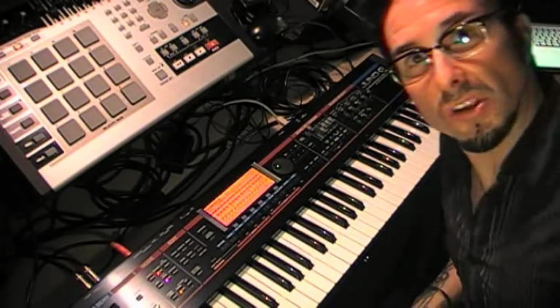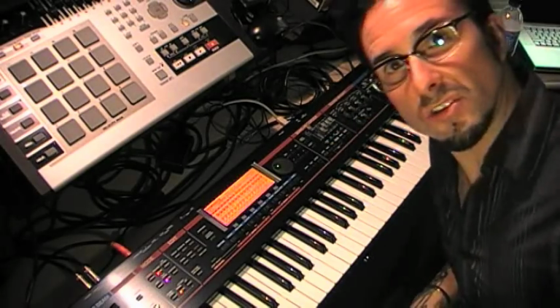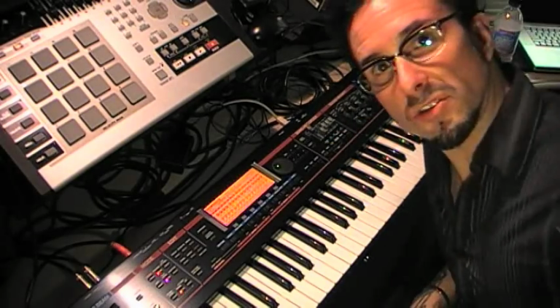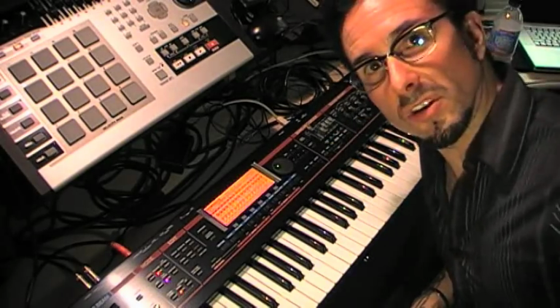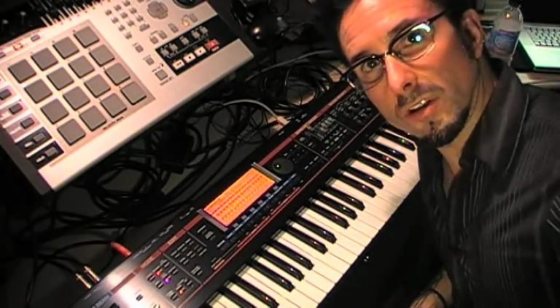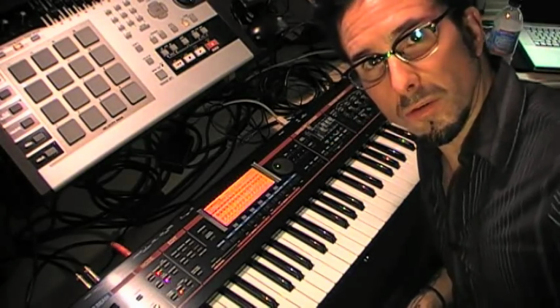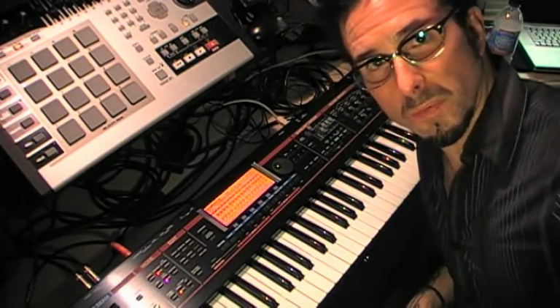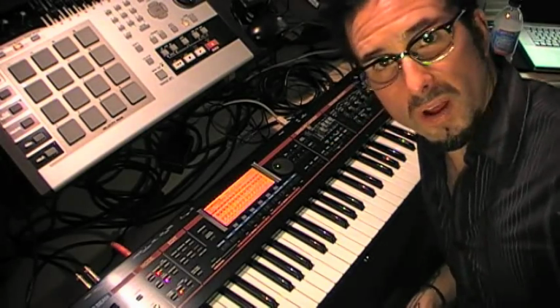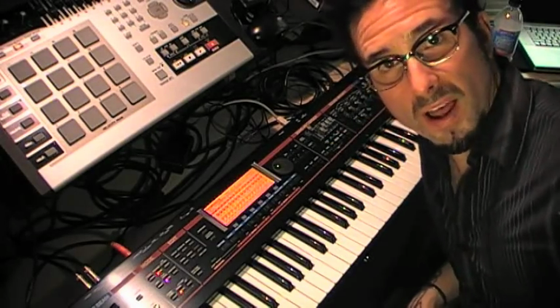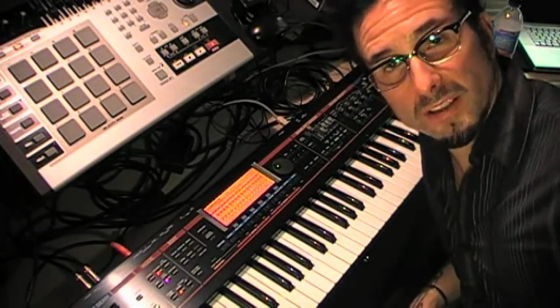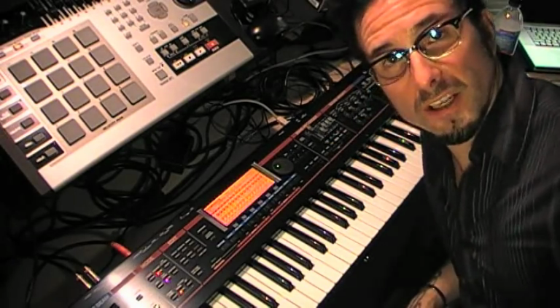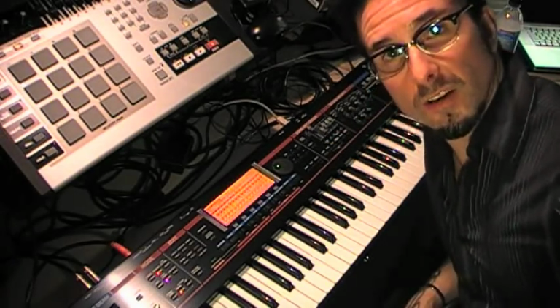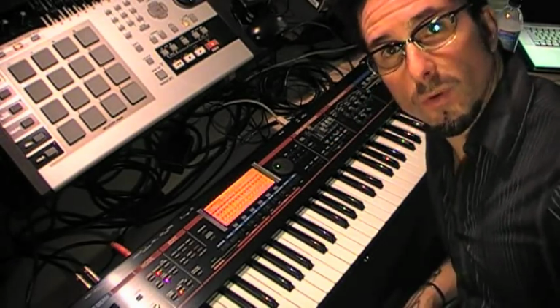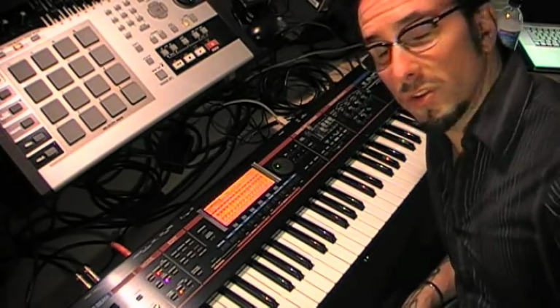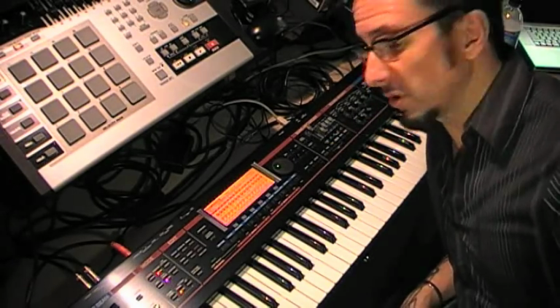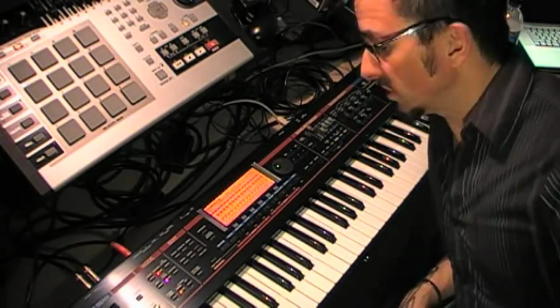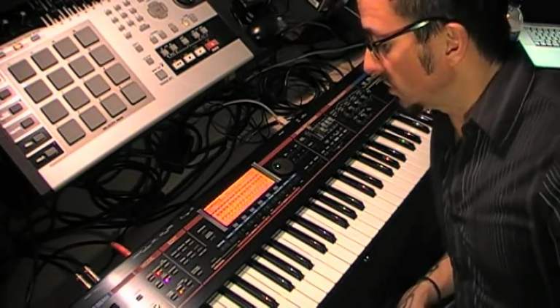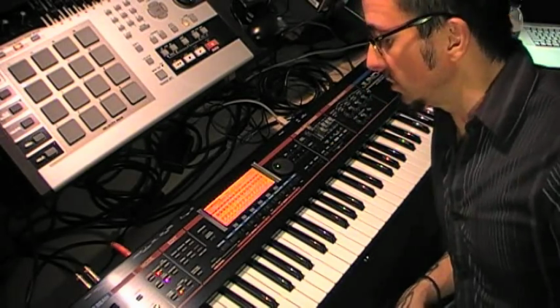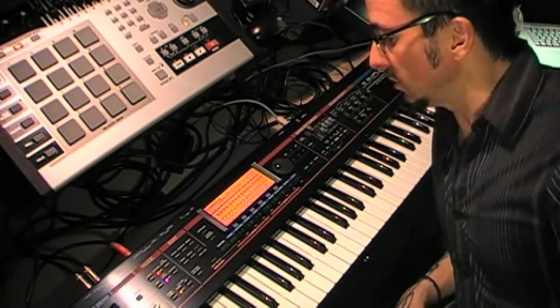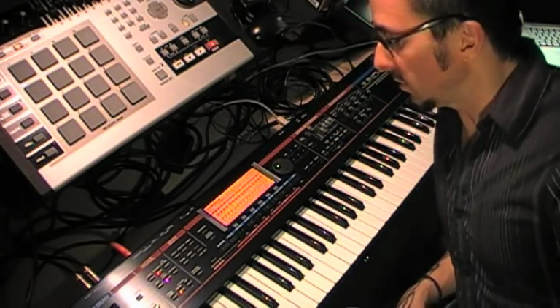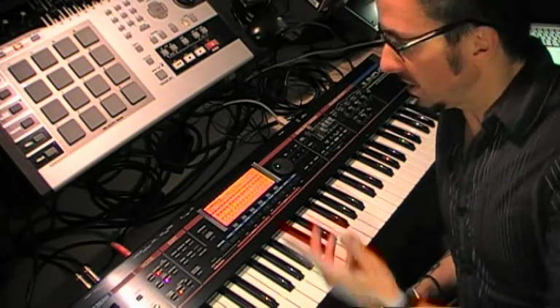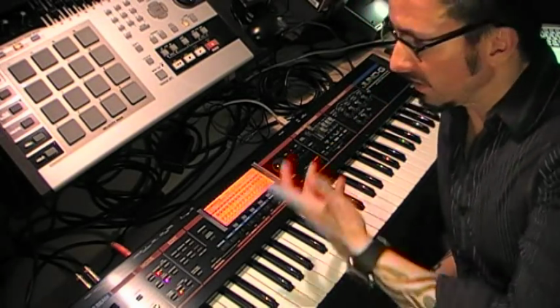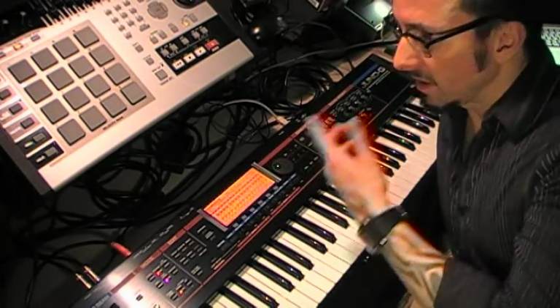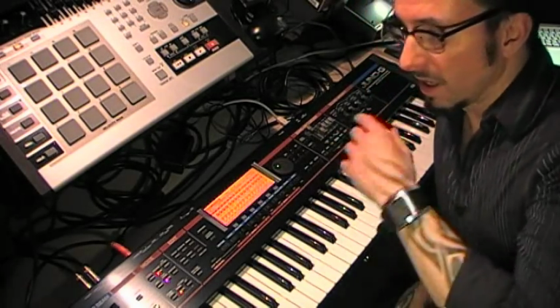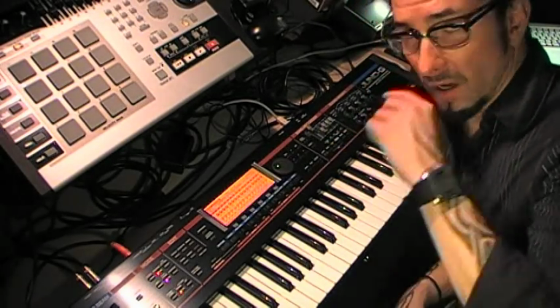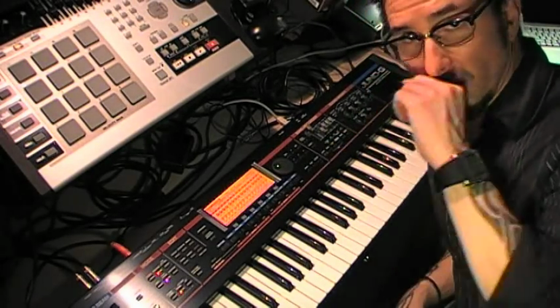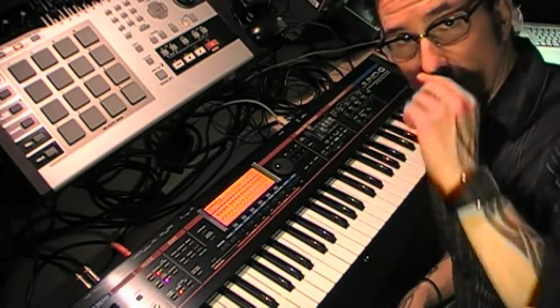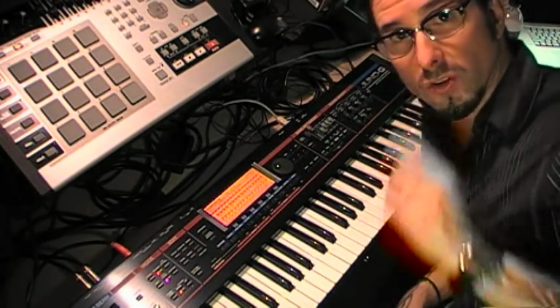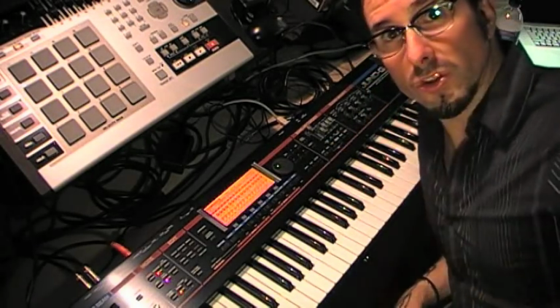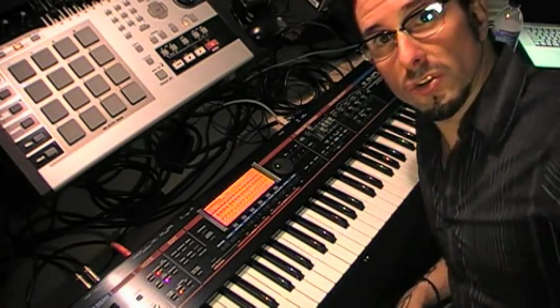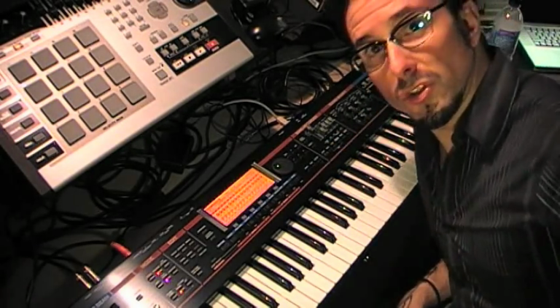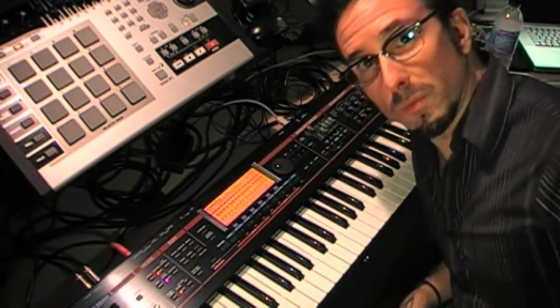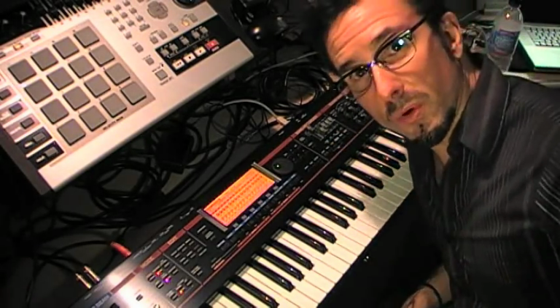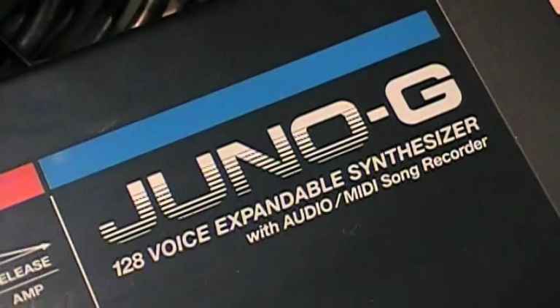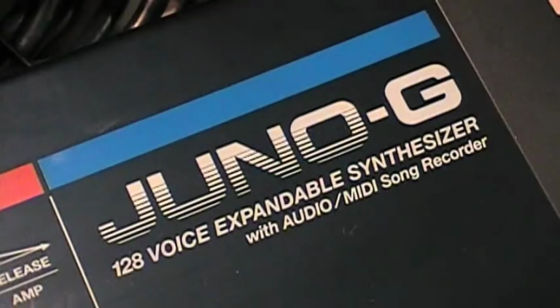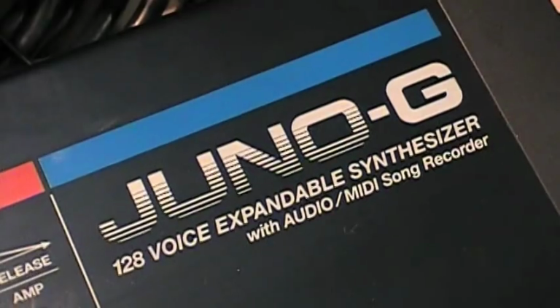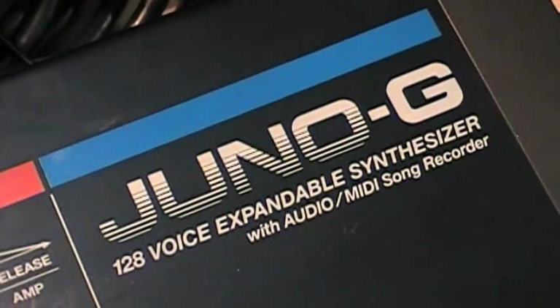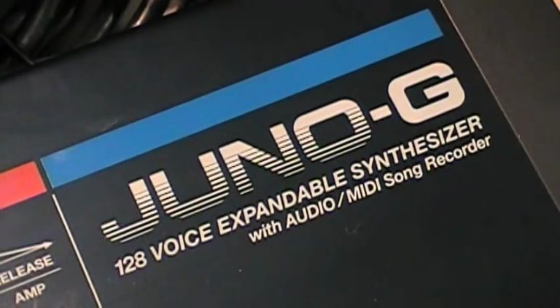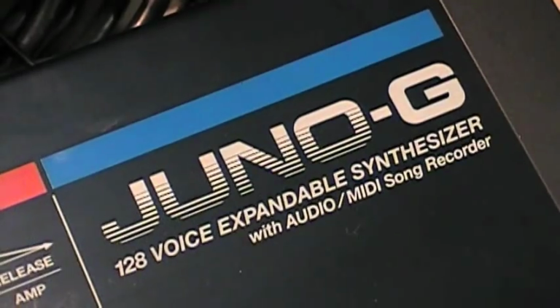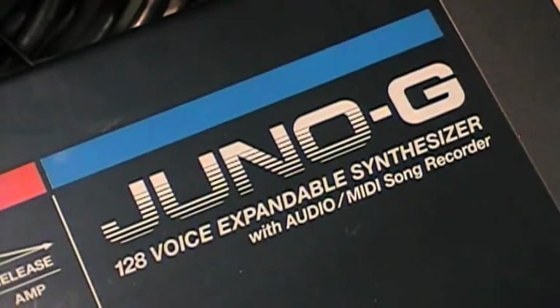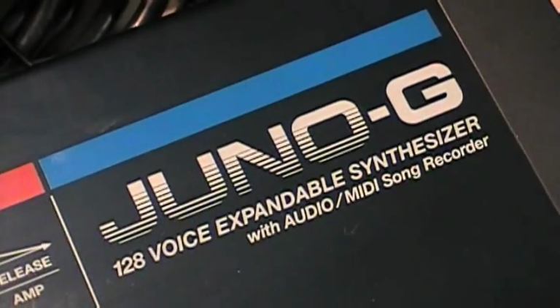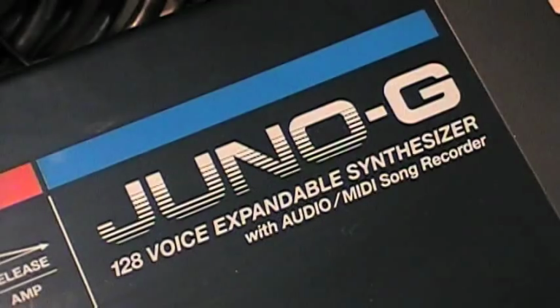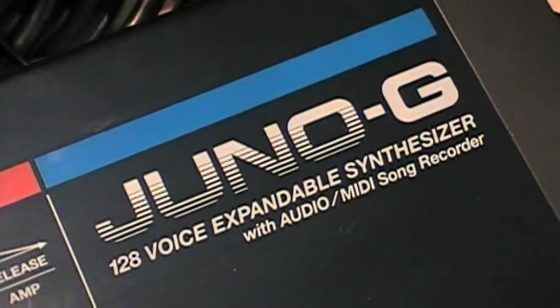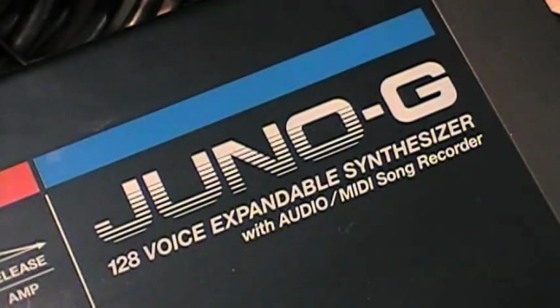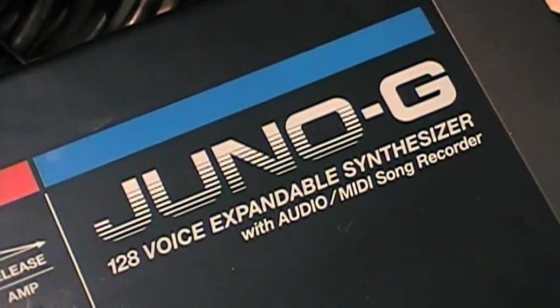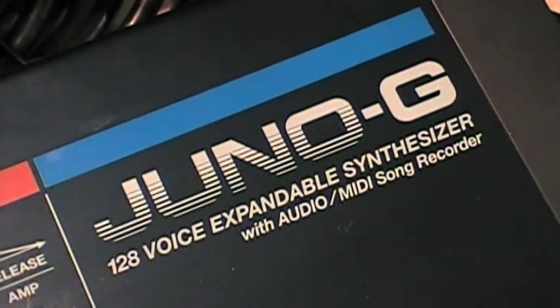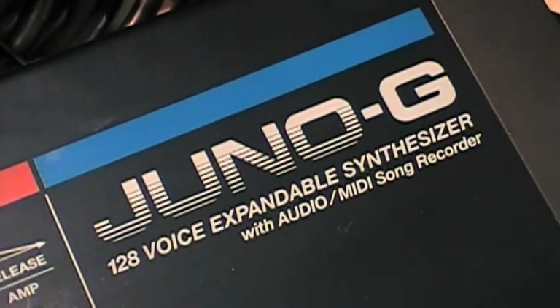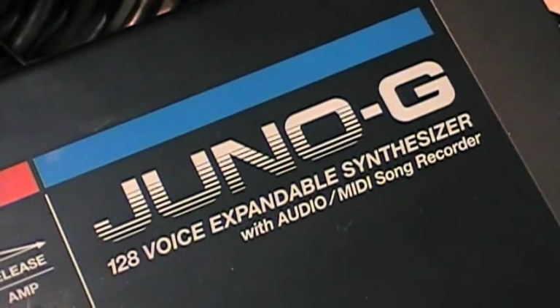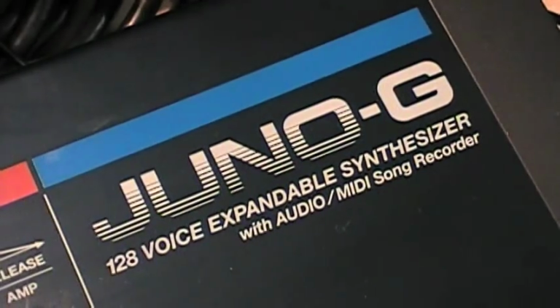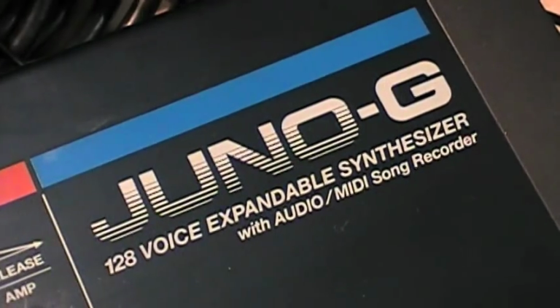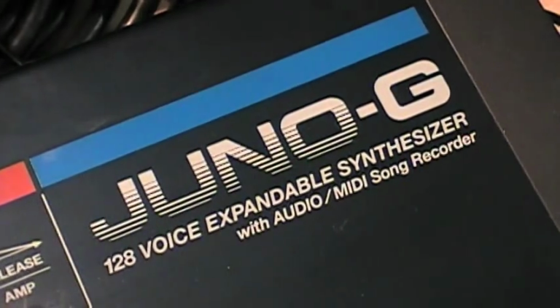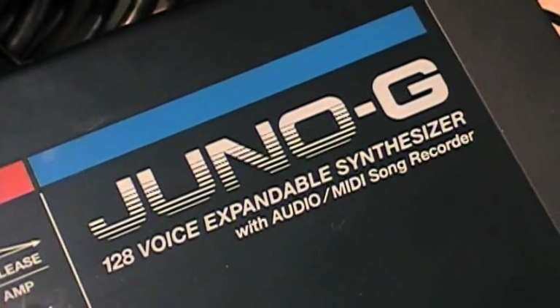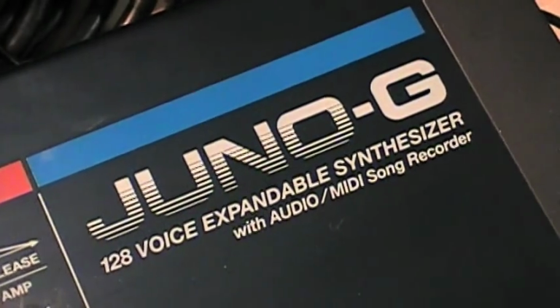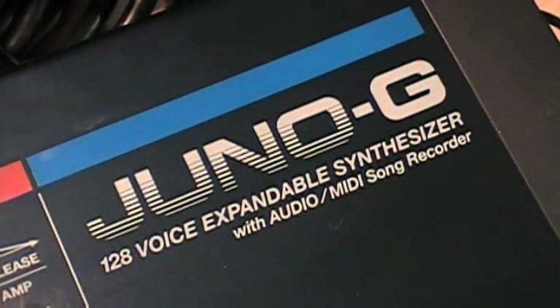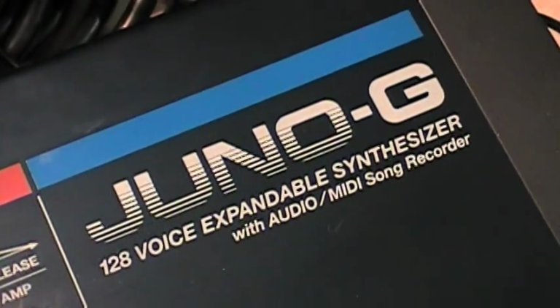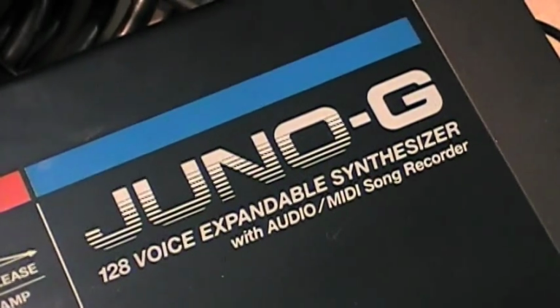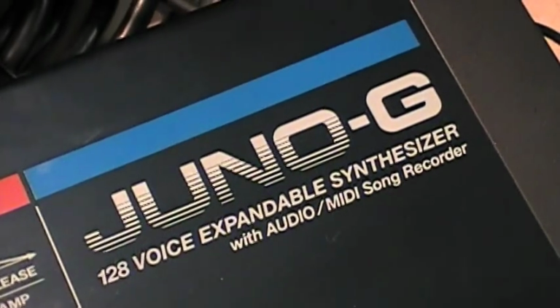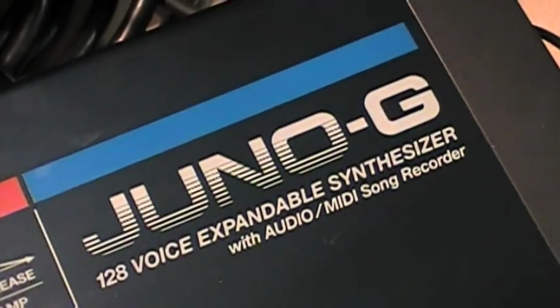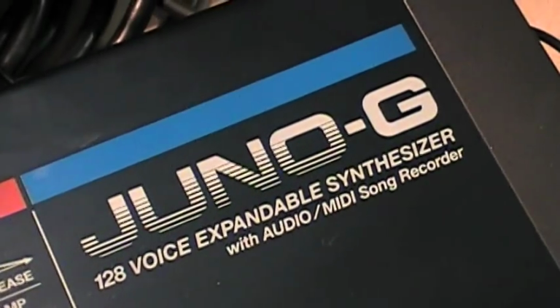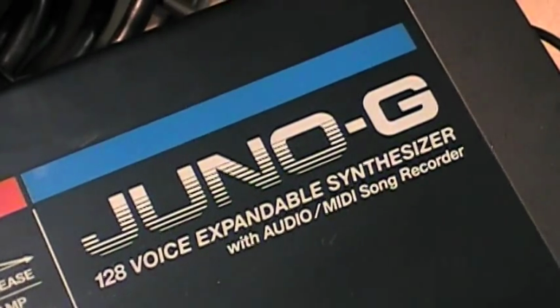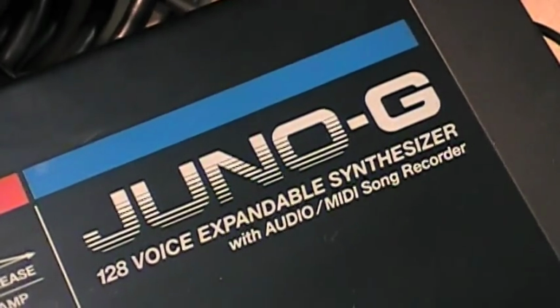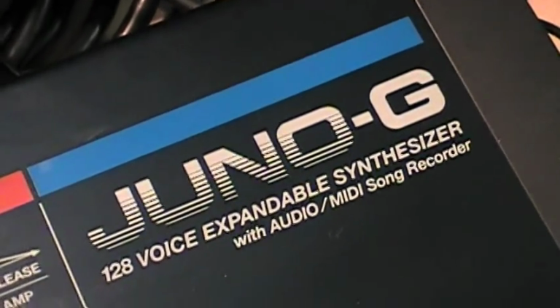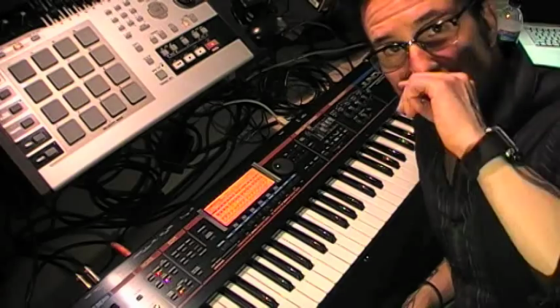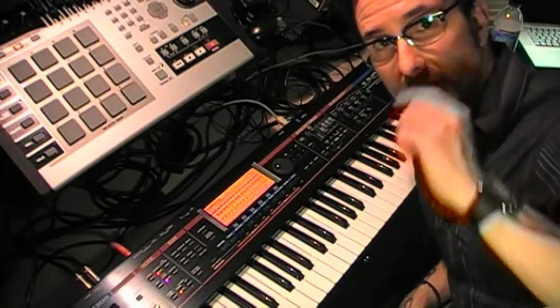So that's just a little idea of what you can do with version 2.0 for the Roland Juno-G.